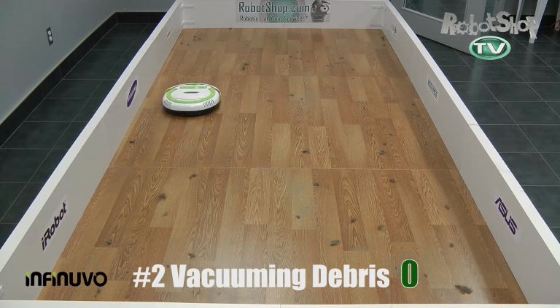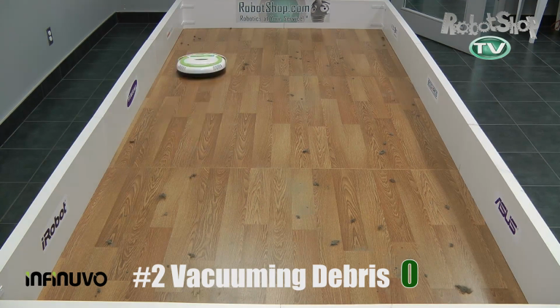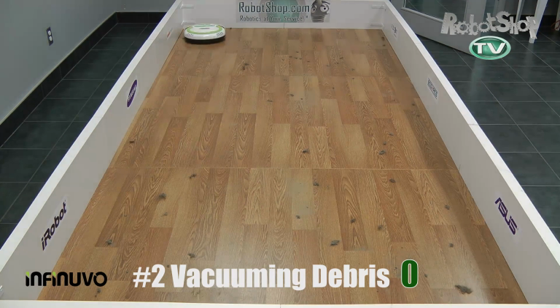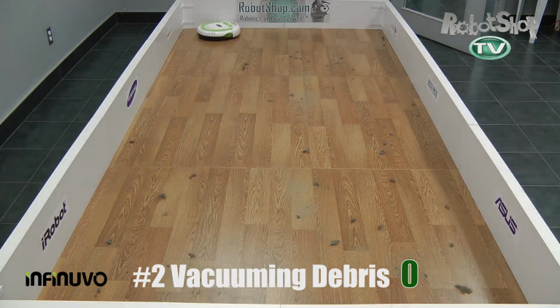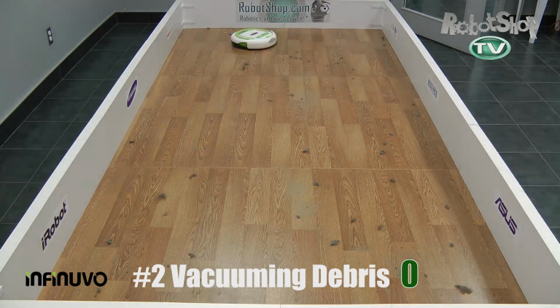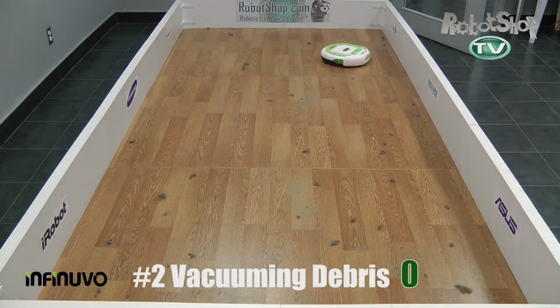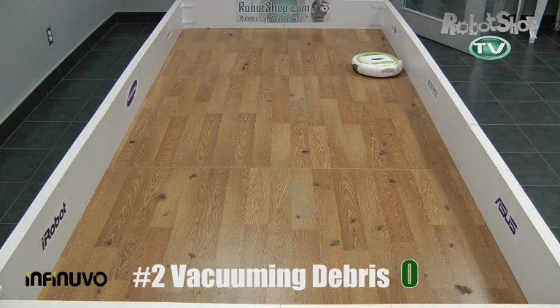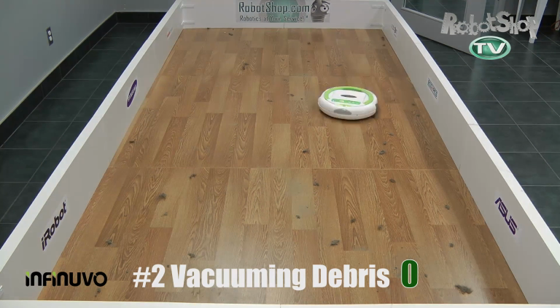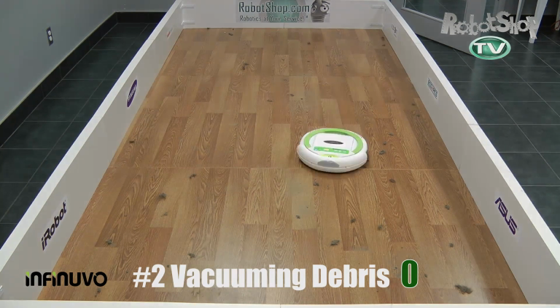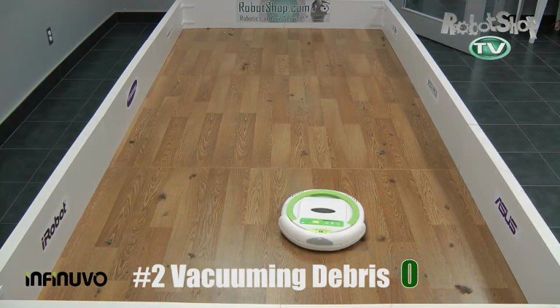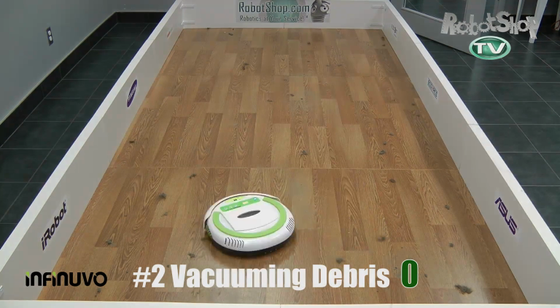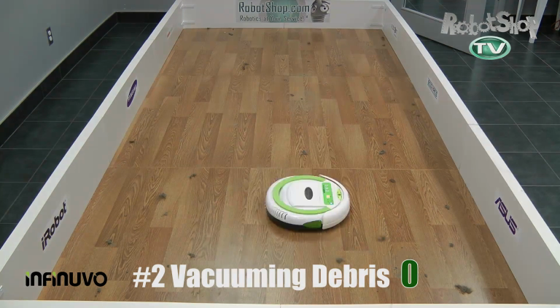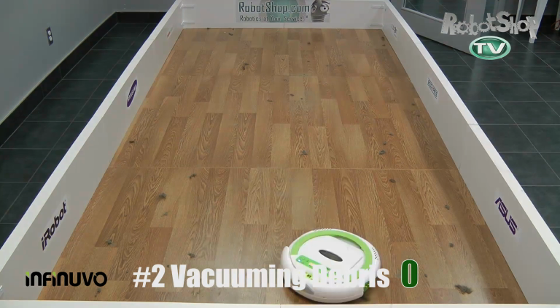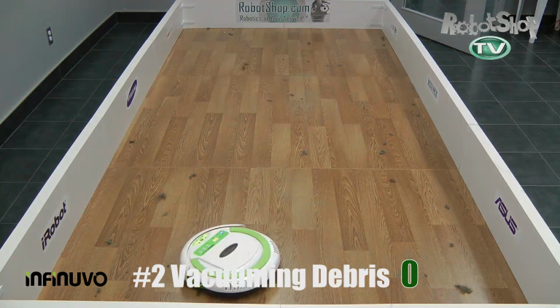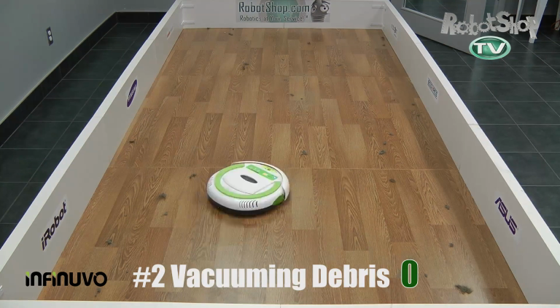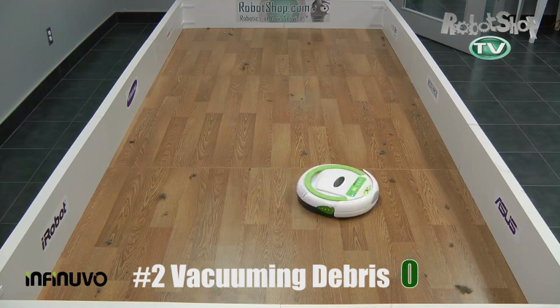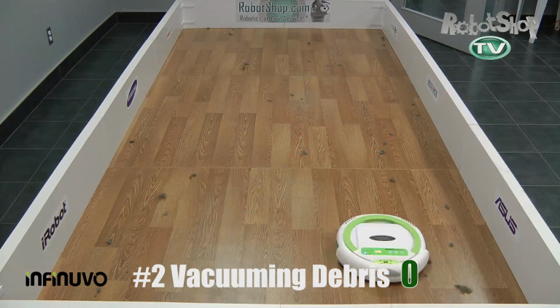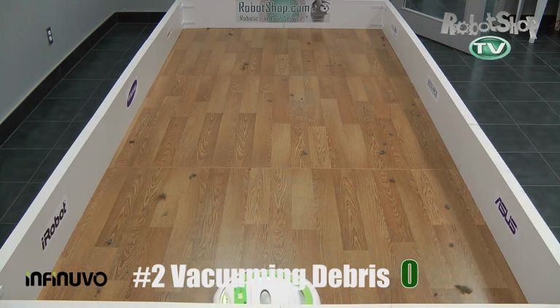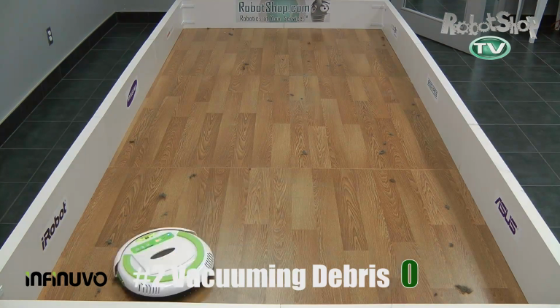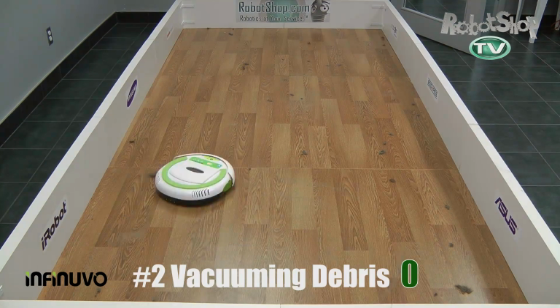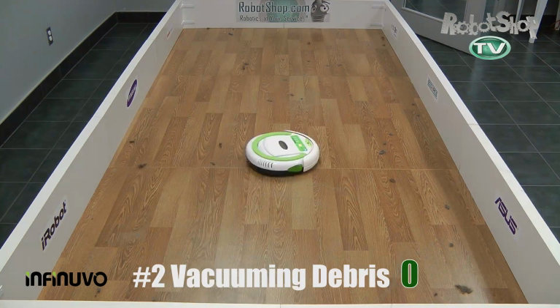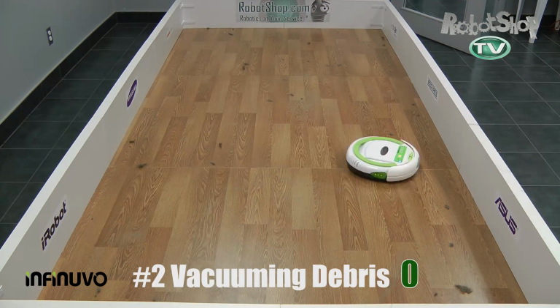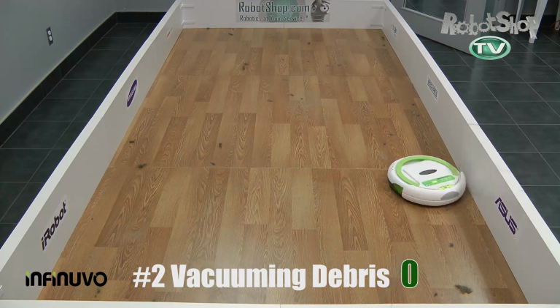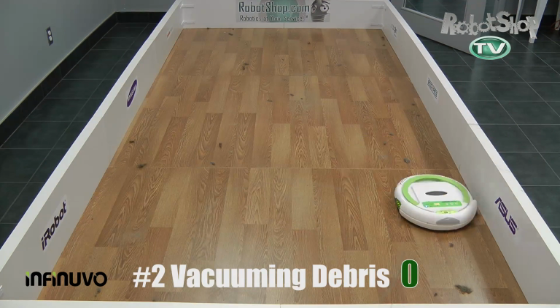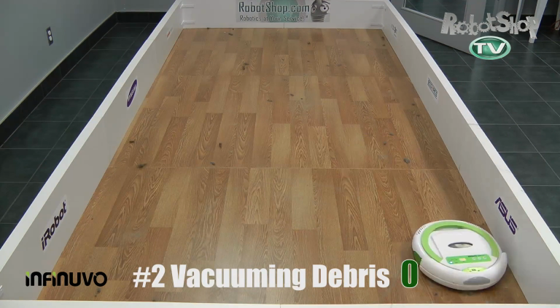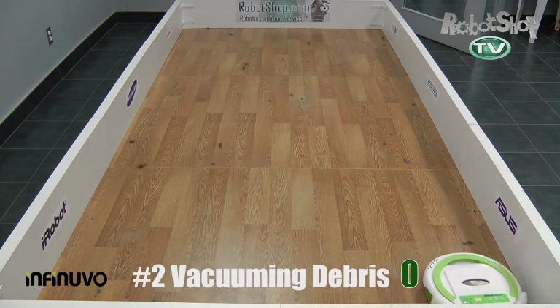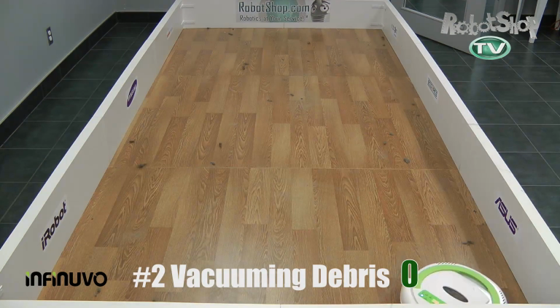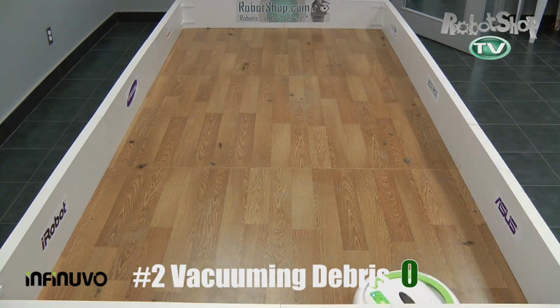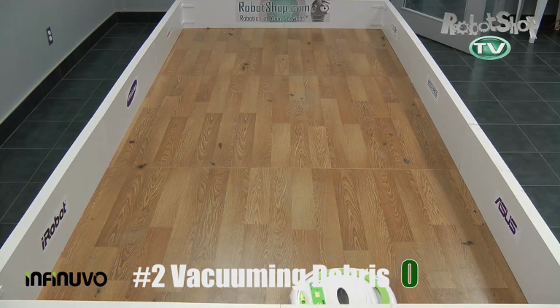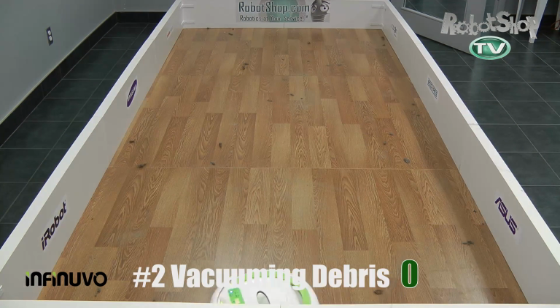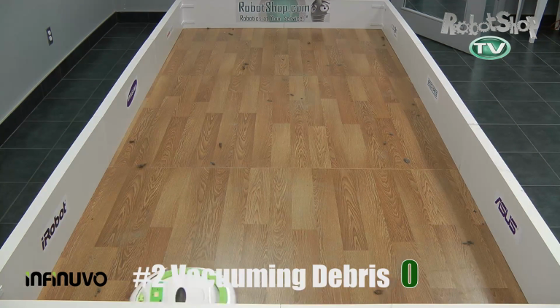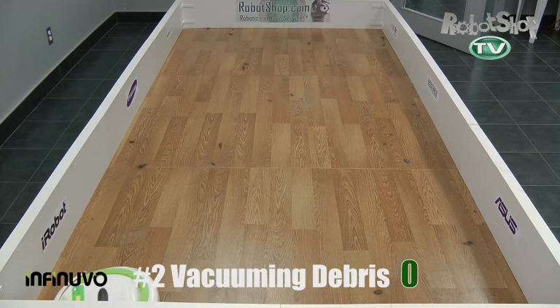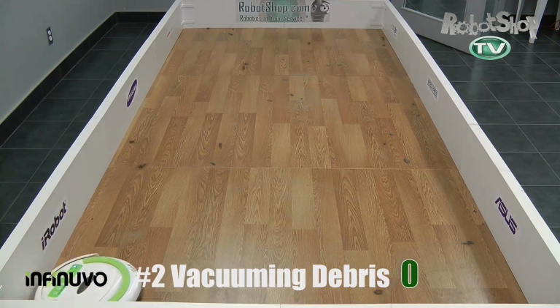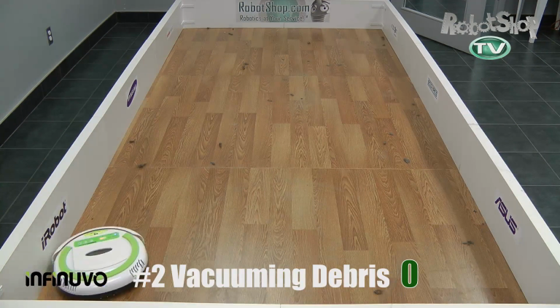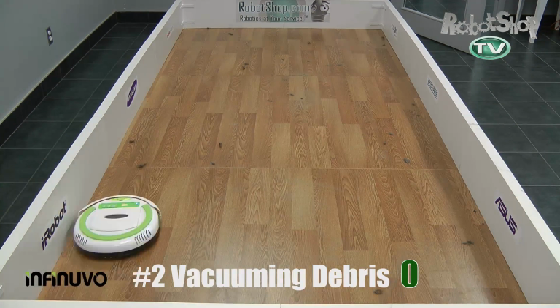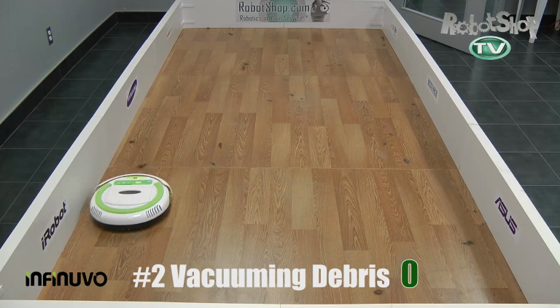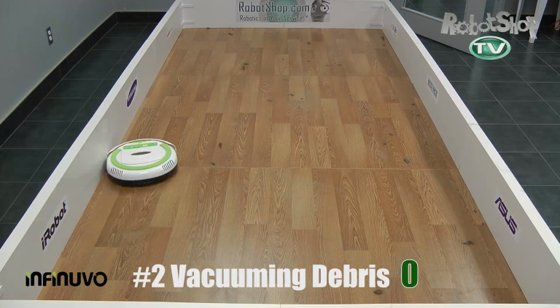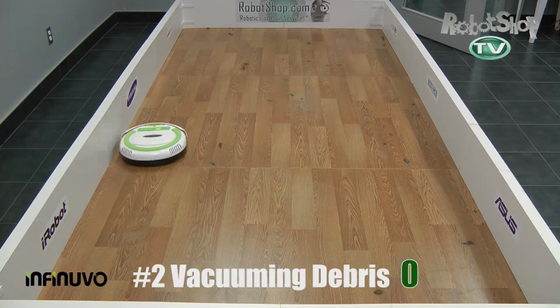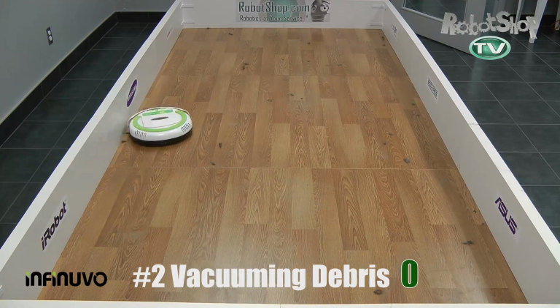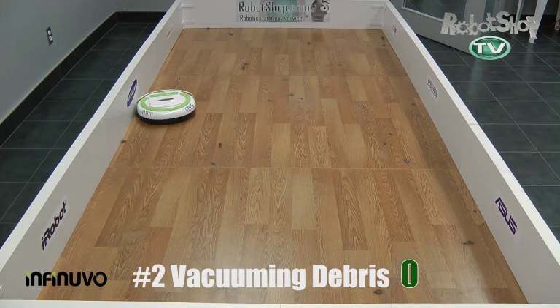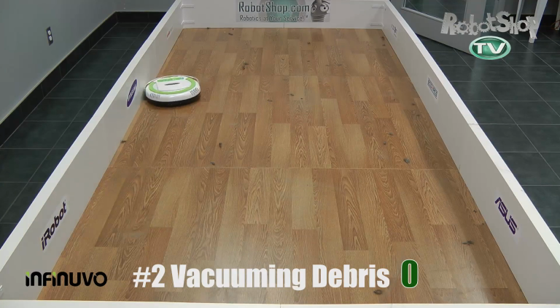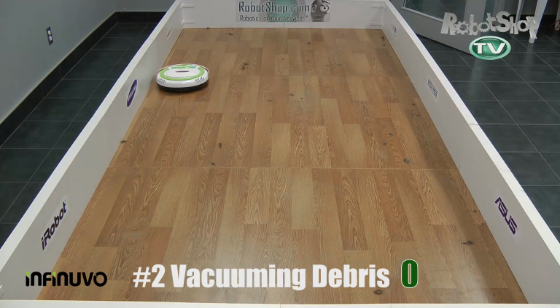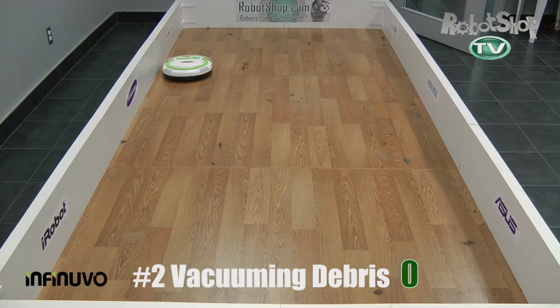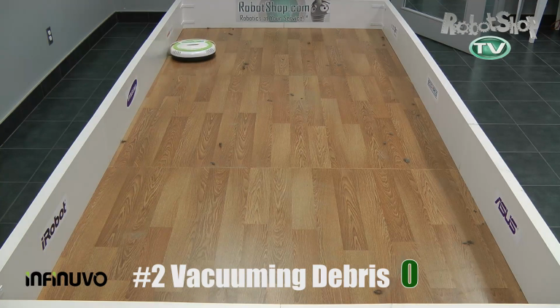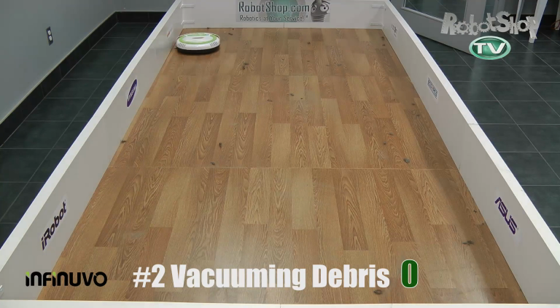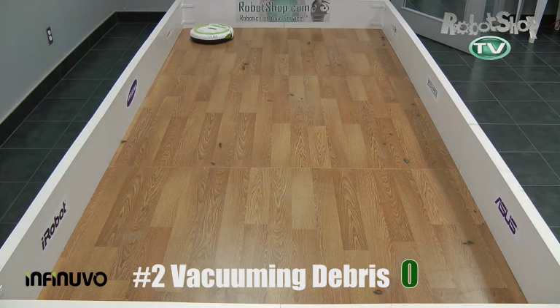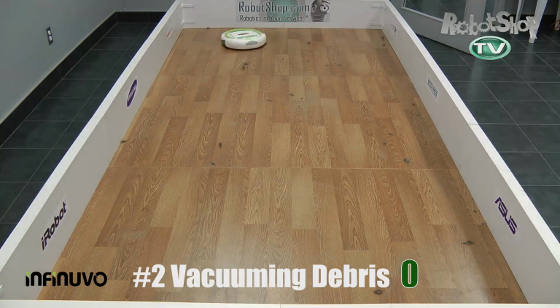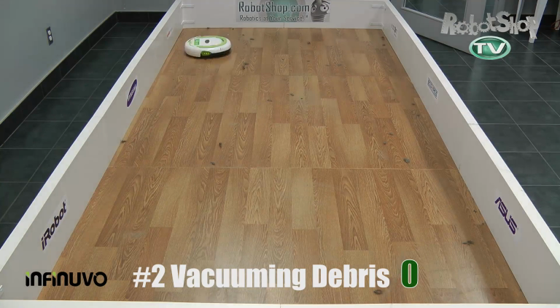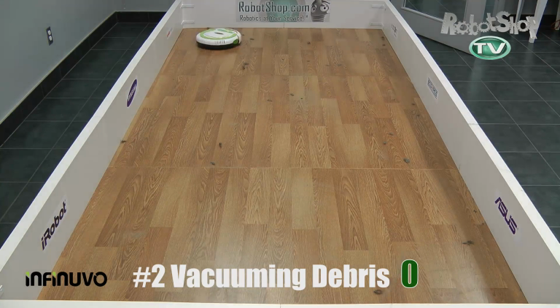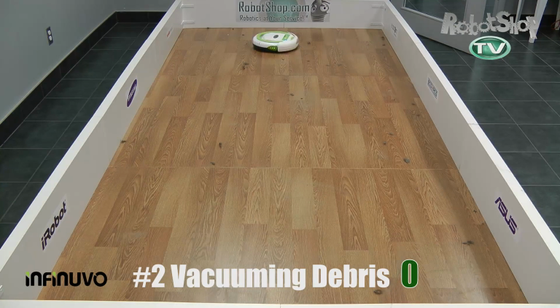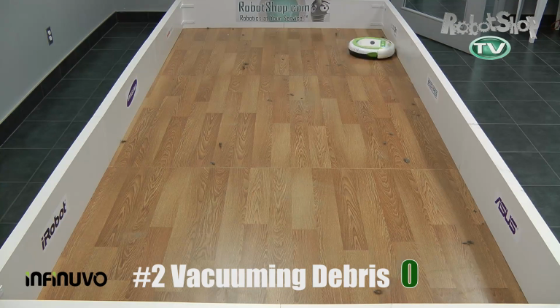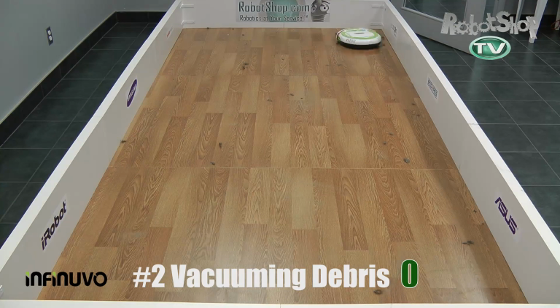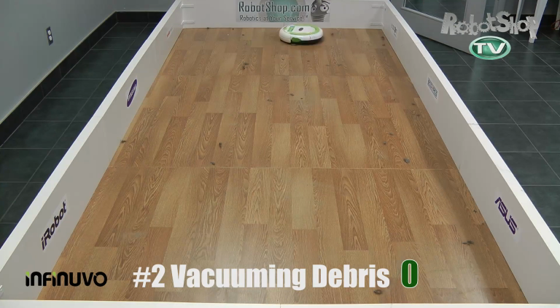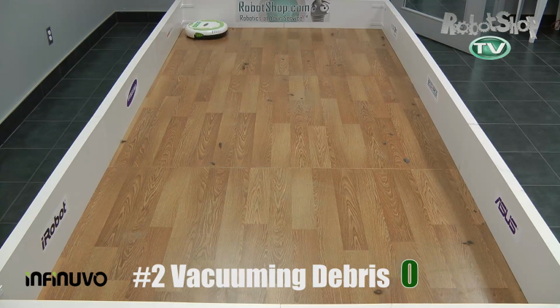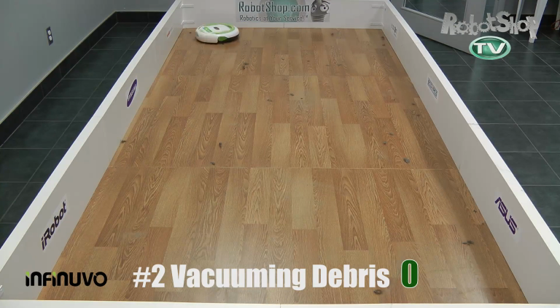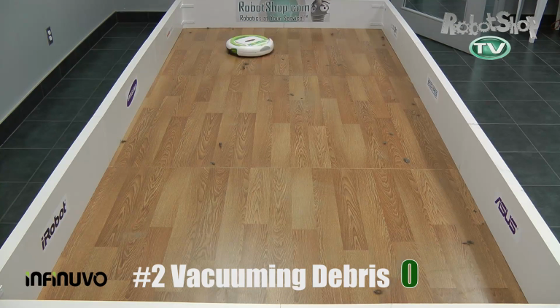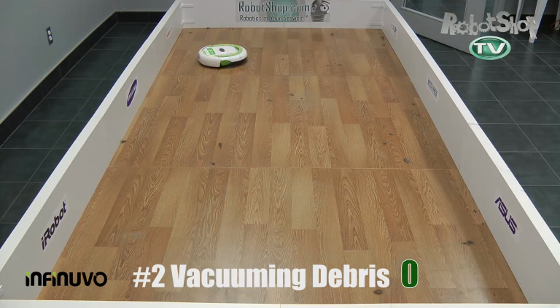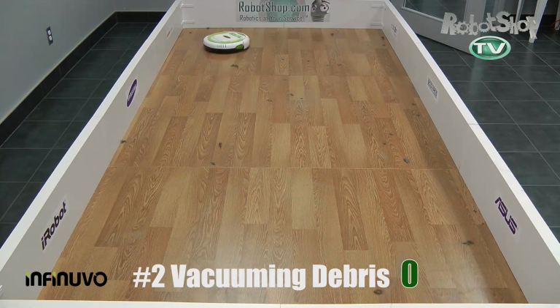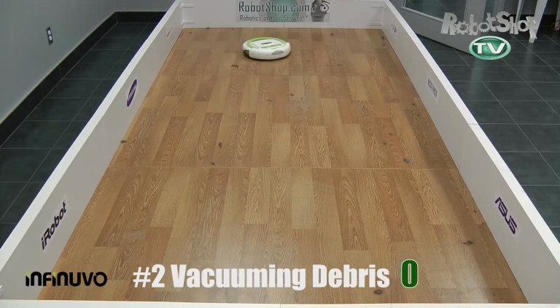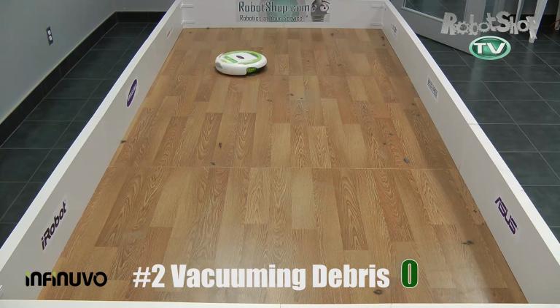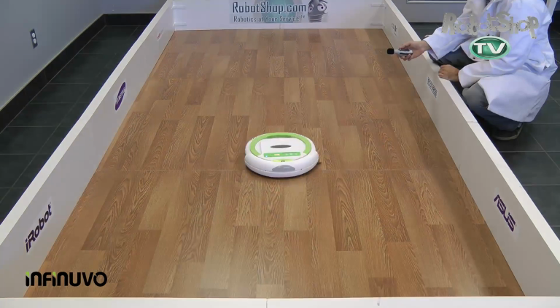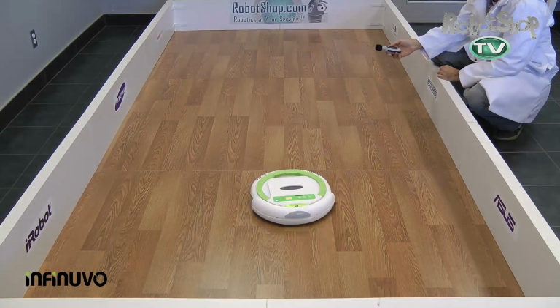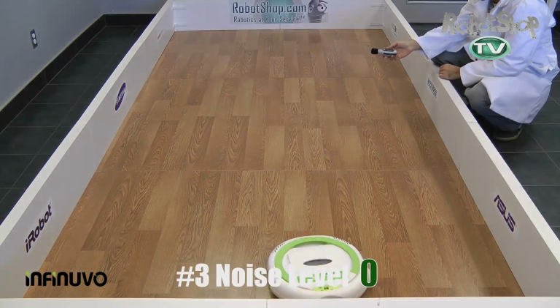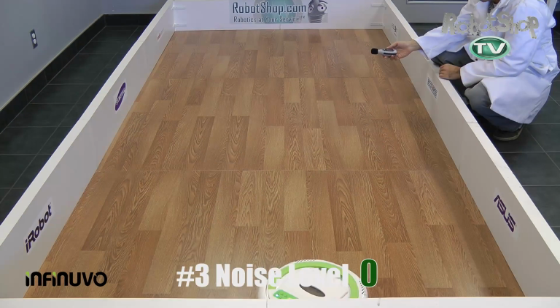Overall, it got zero out of 240 points. This robot is good for light dusting and light duty cleaning — nothing too intense.